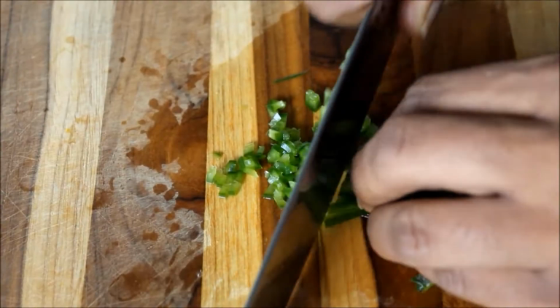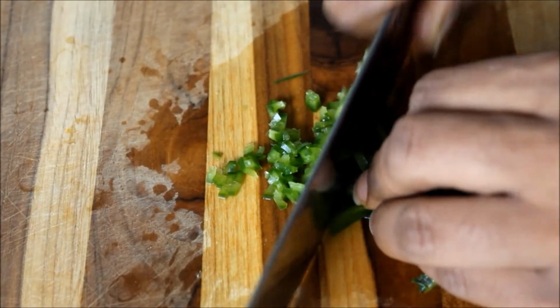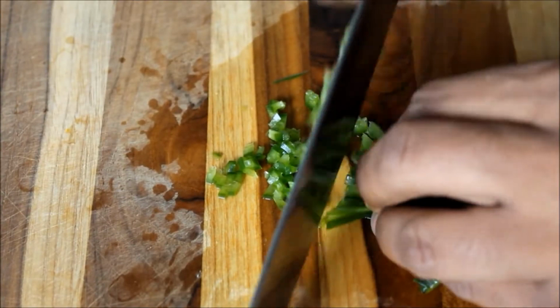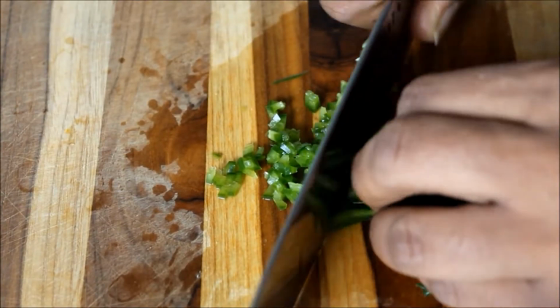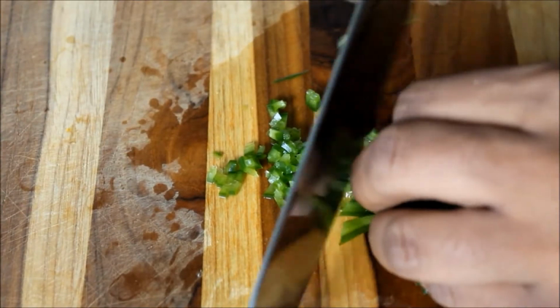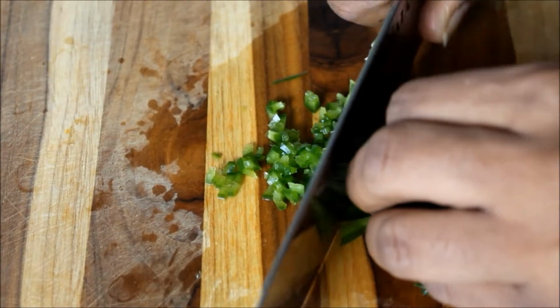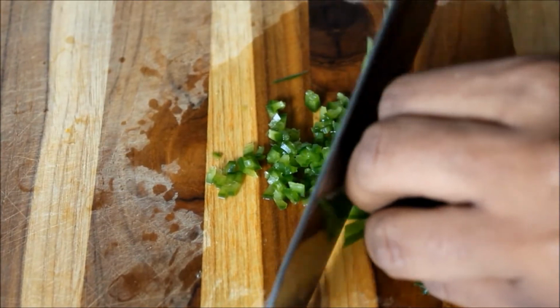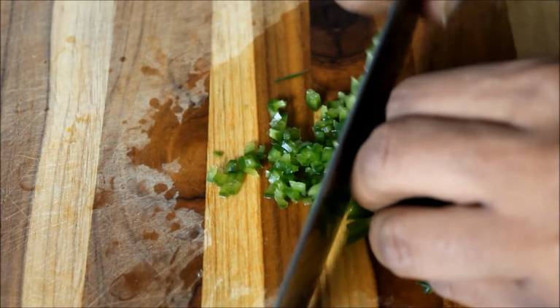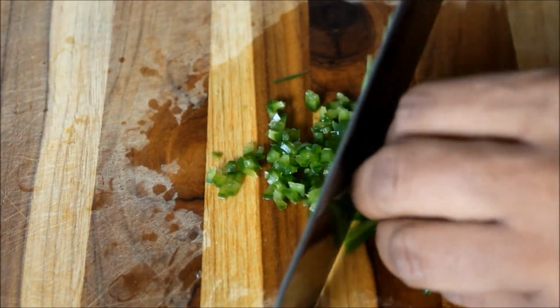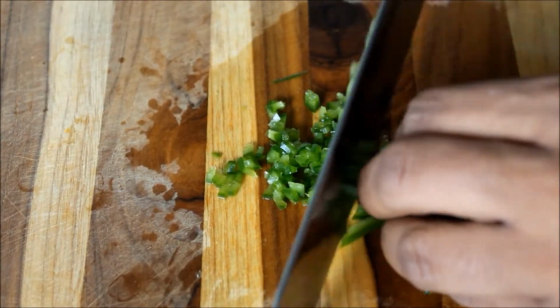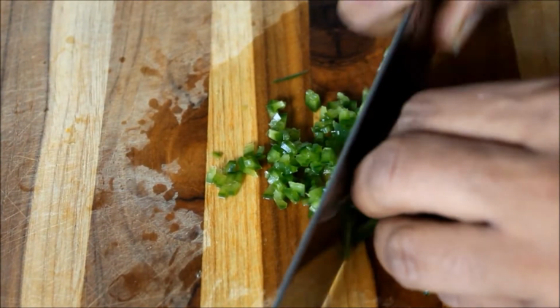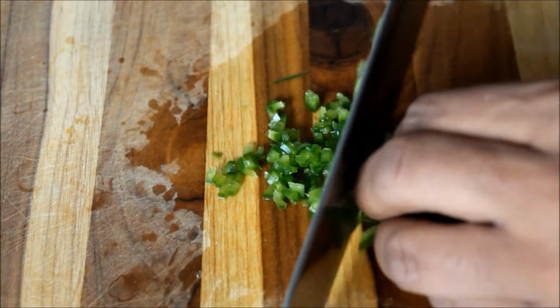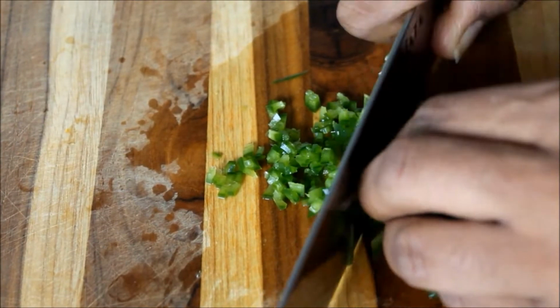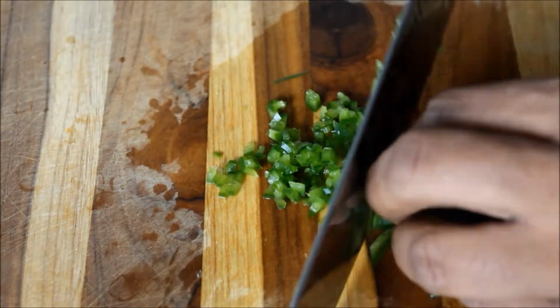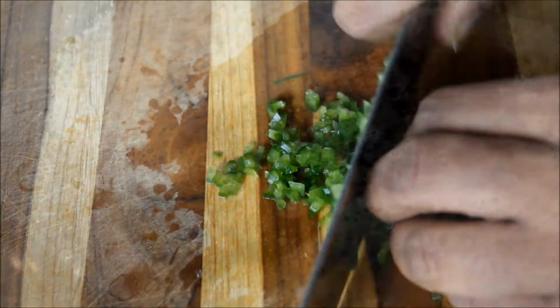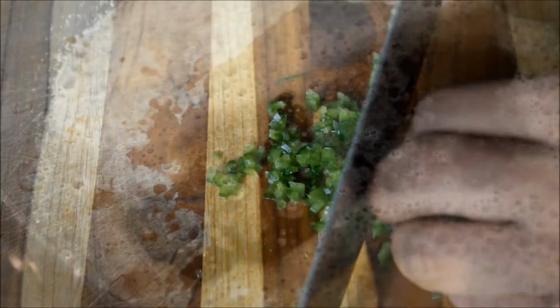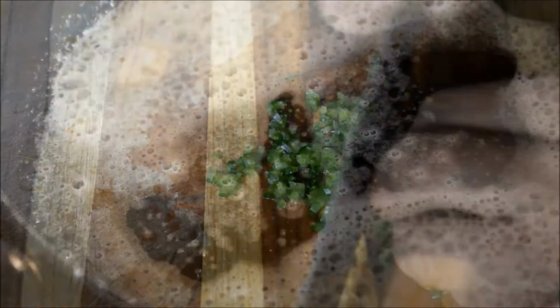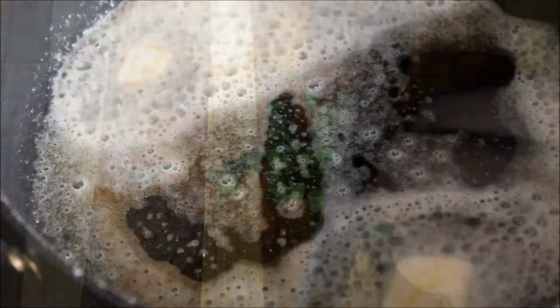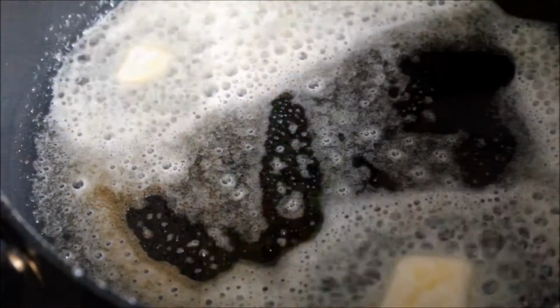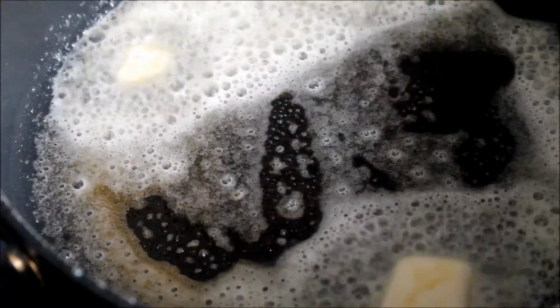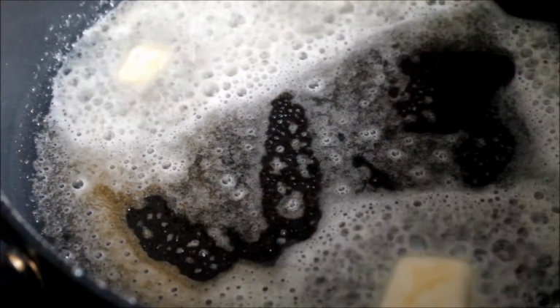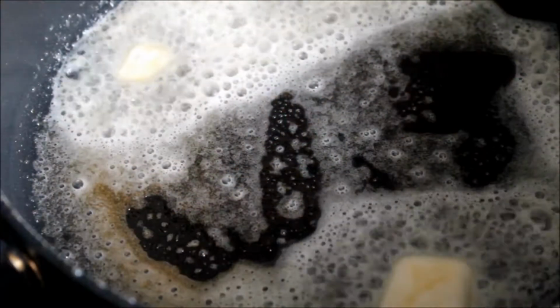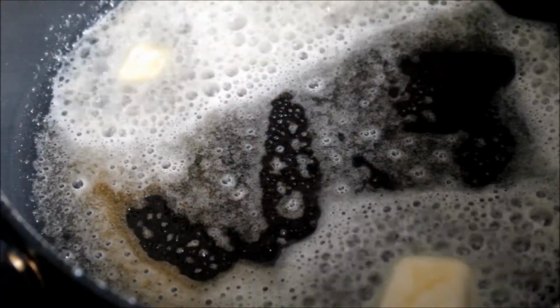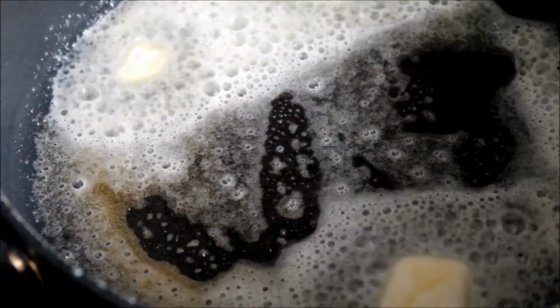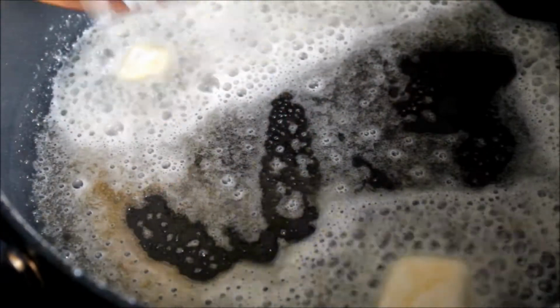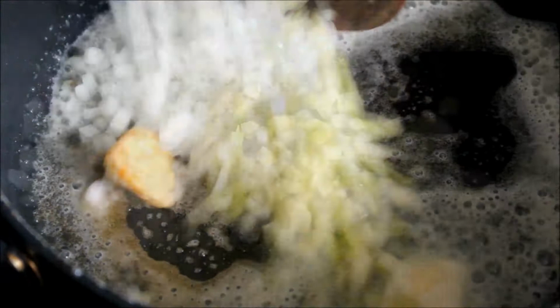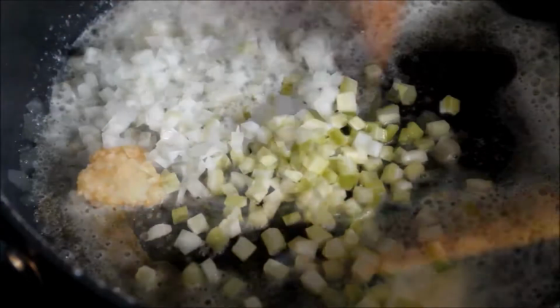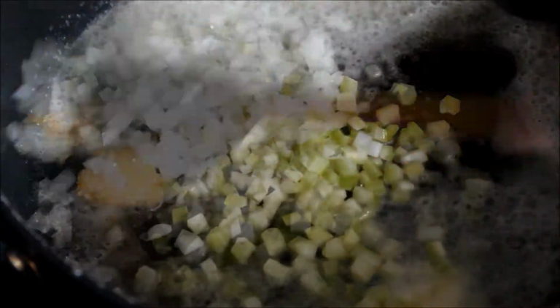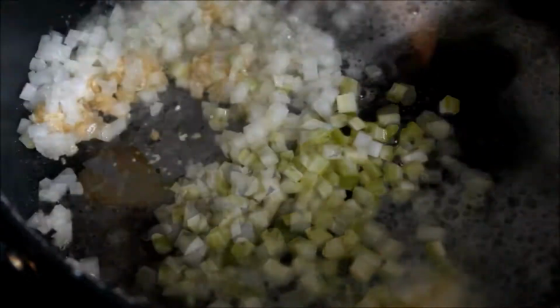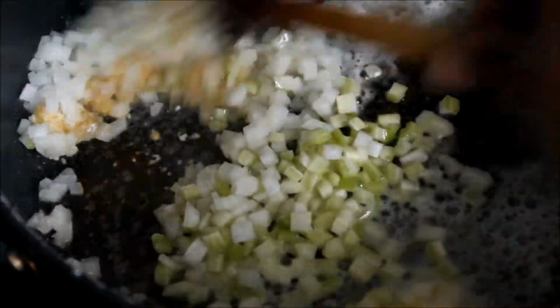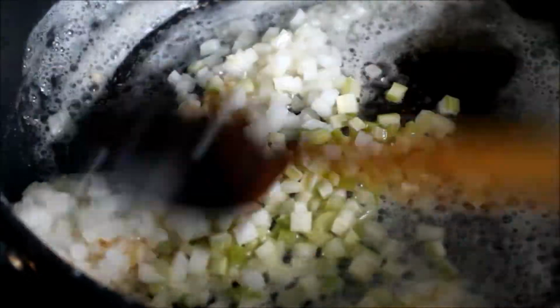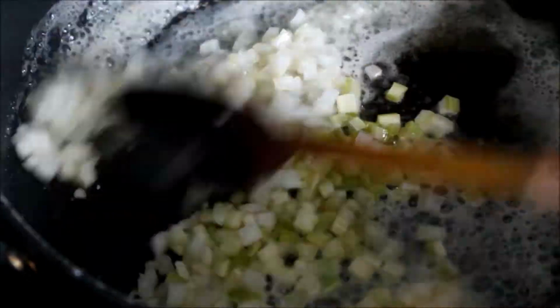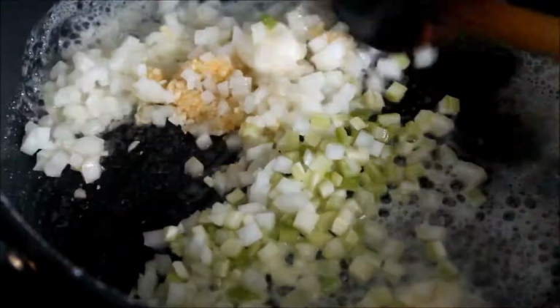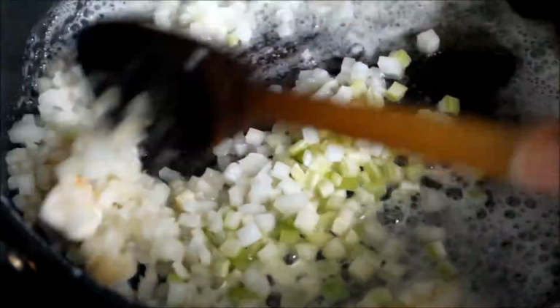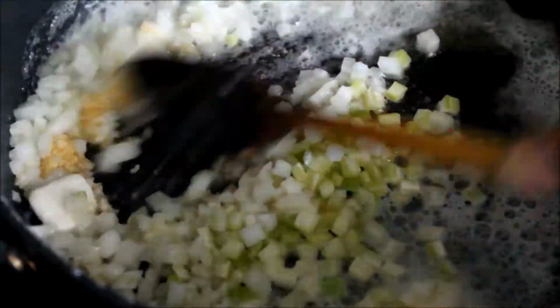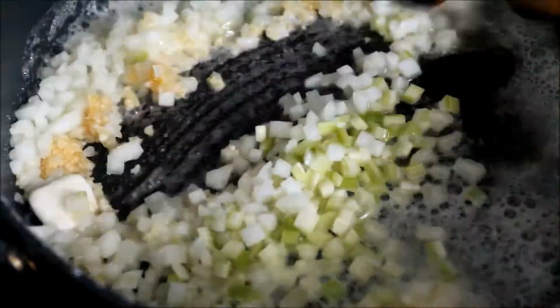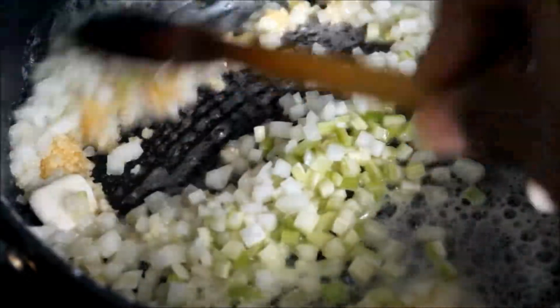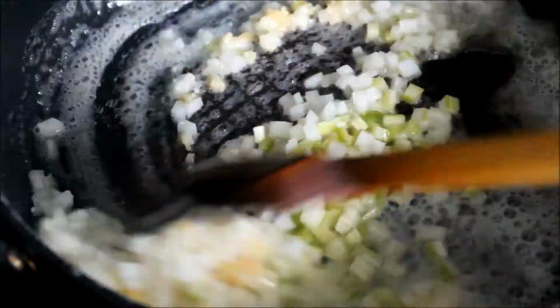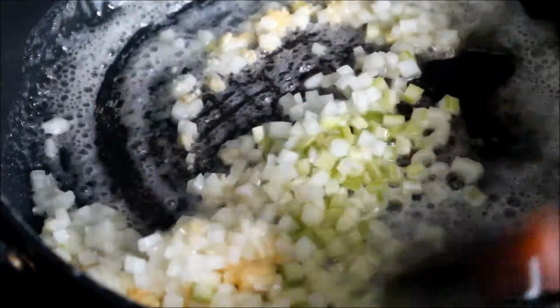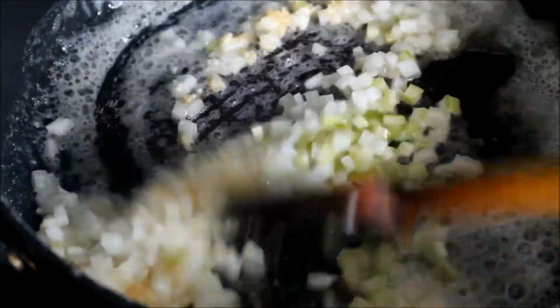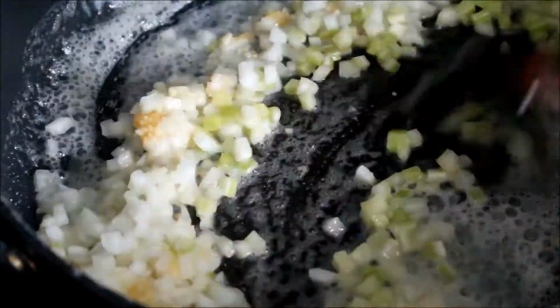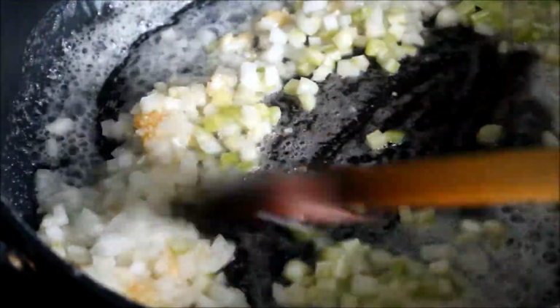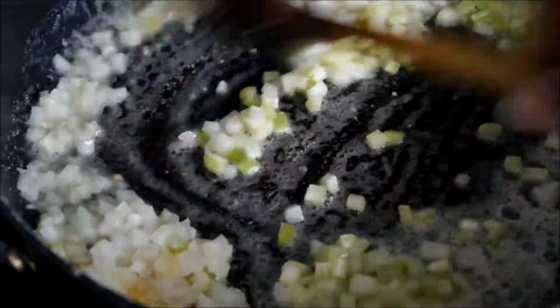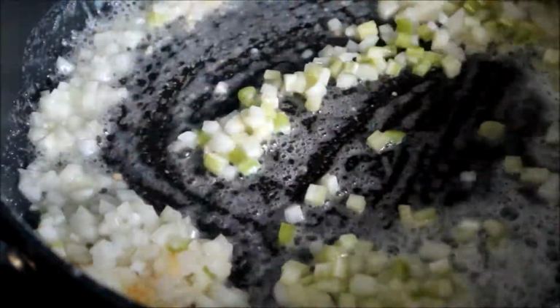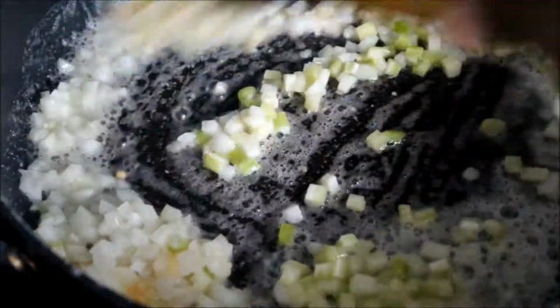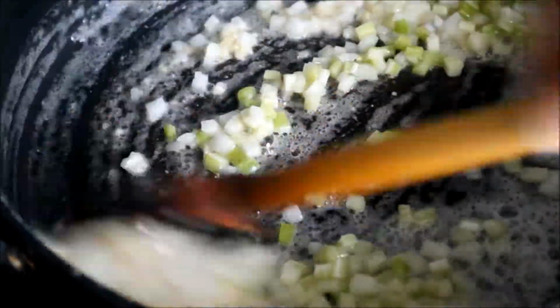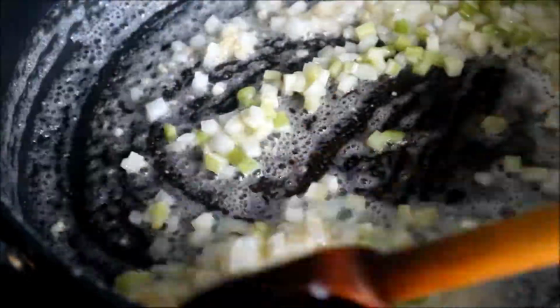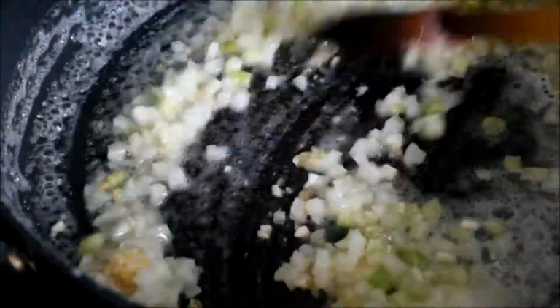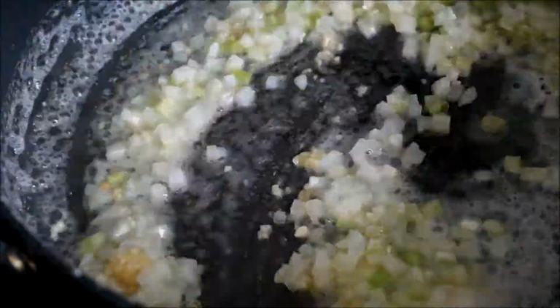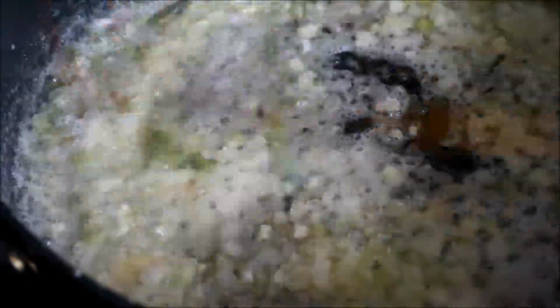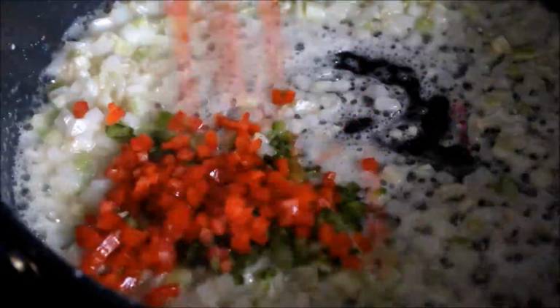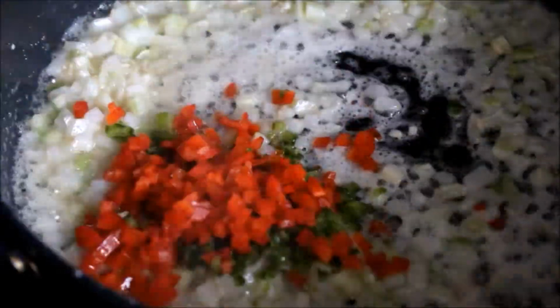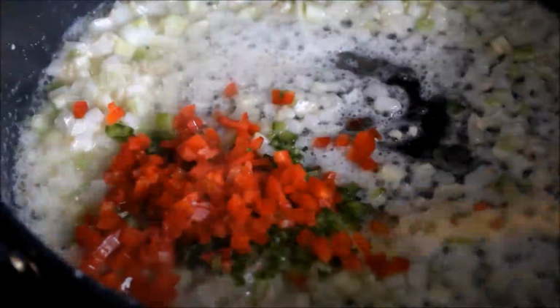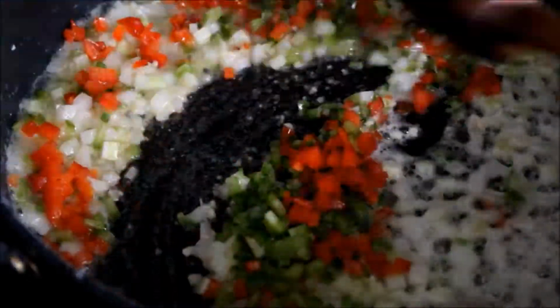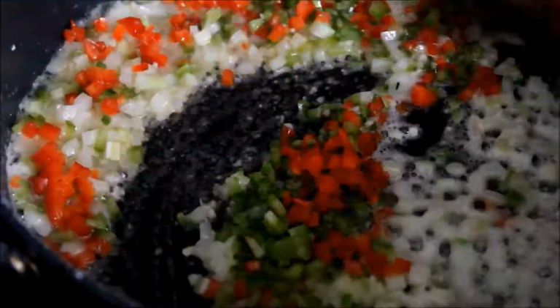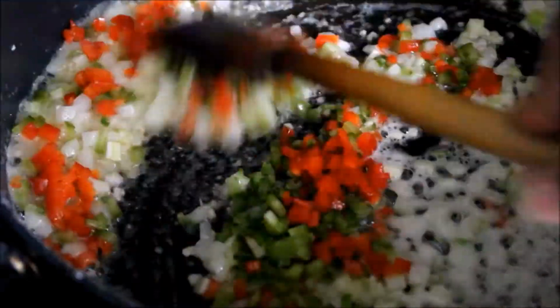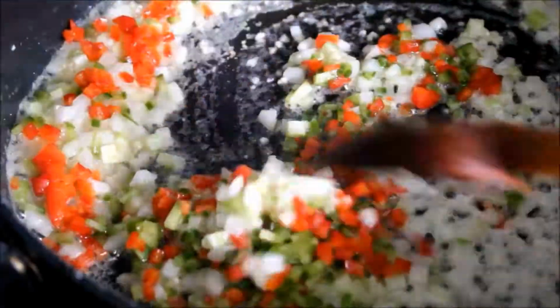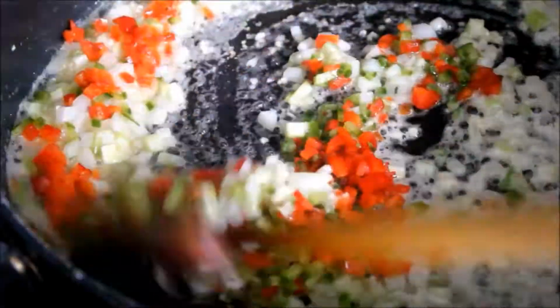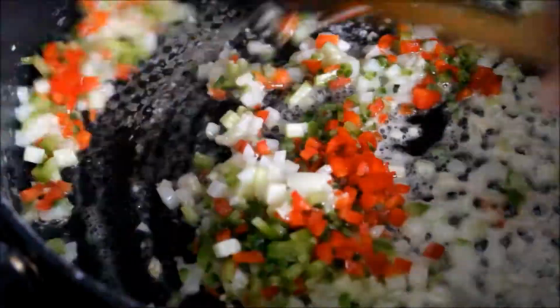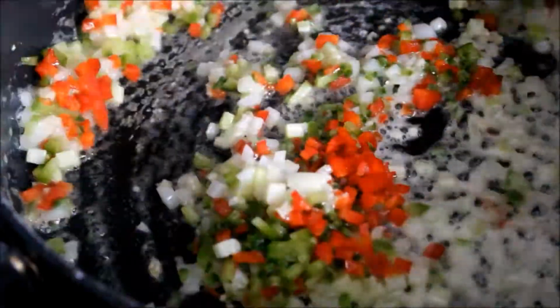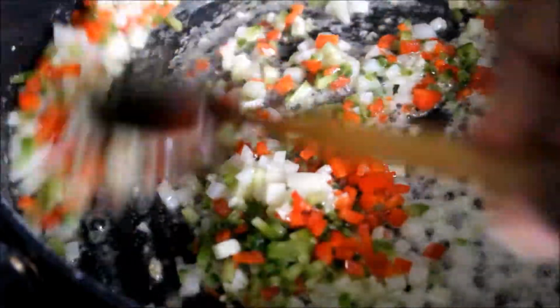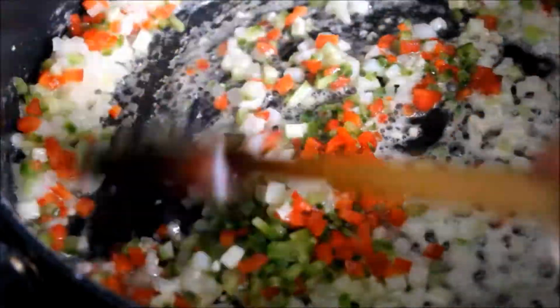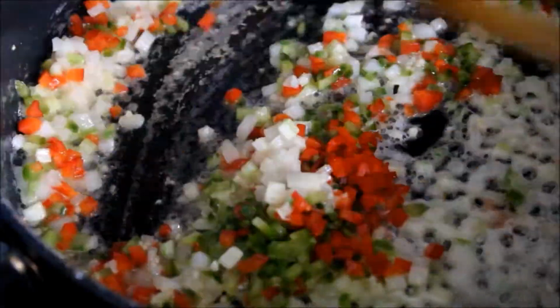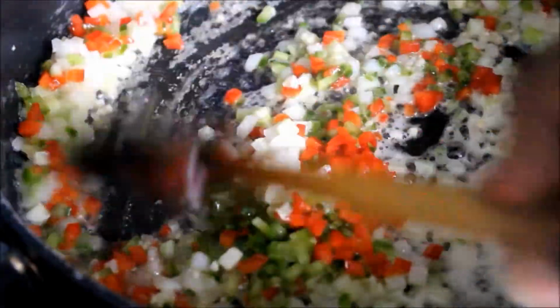These are going into the sauté pan with some vegan butter, onions, celery, and plenty of fresh garlic.